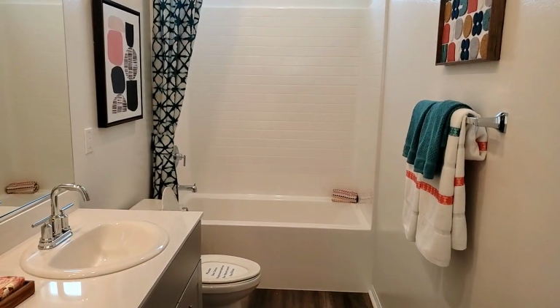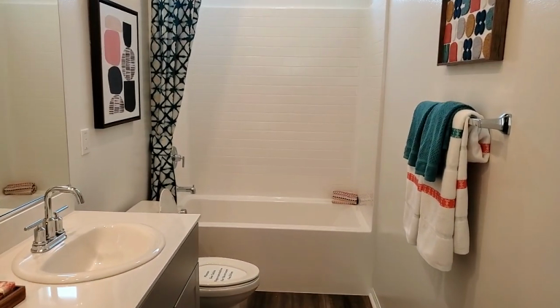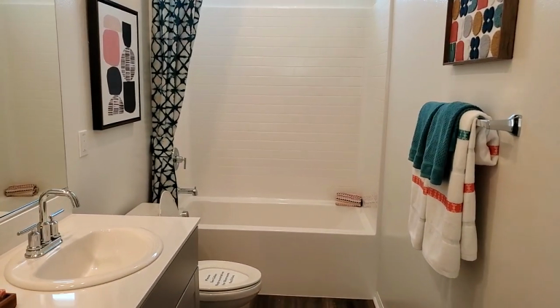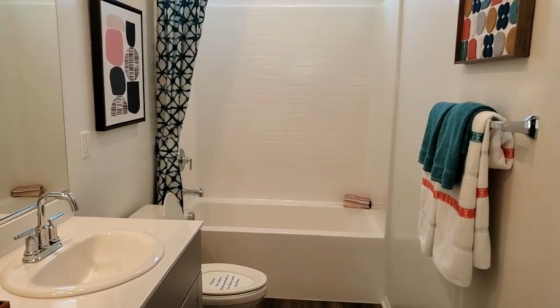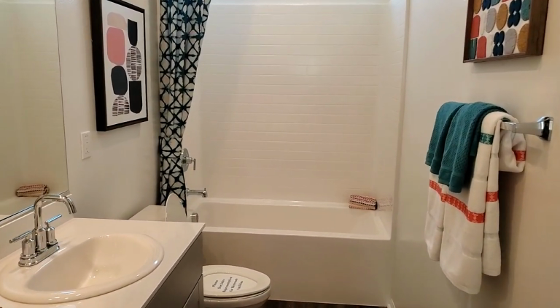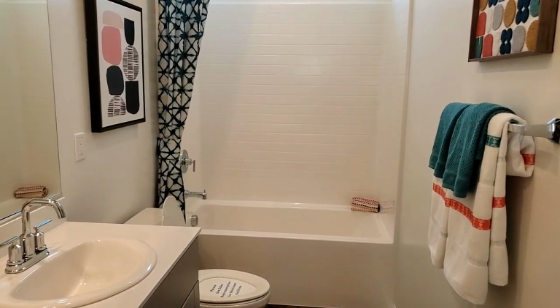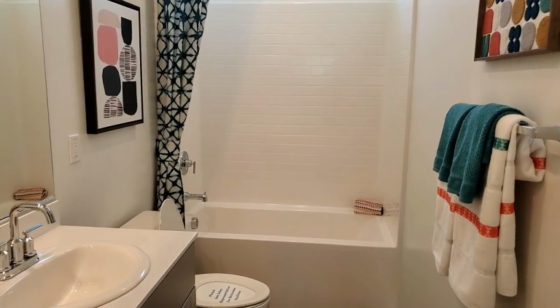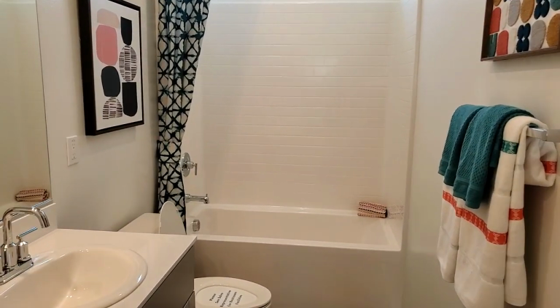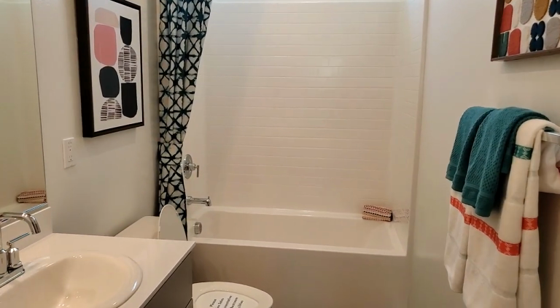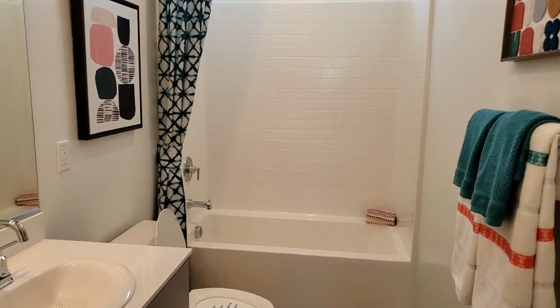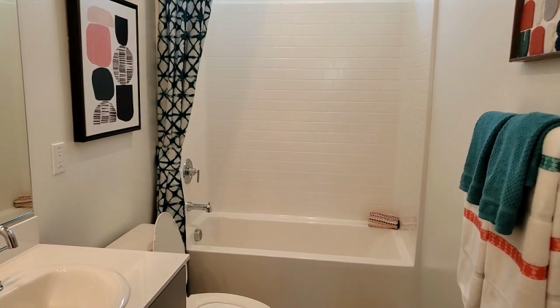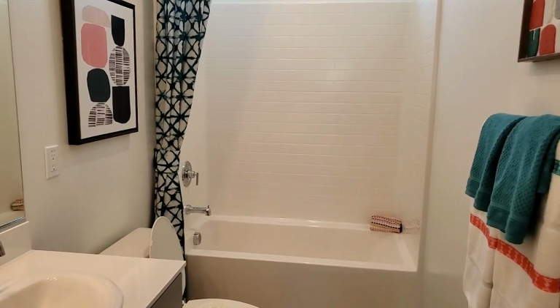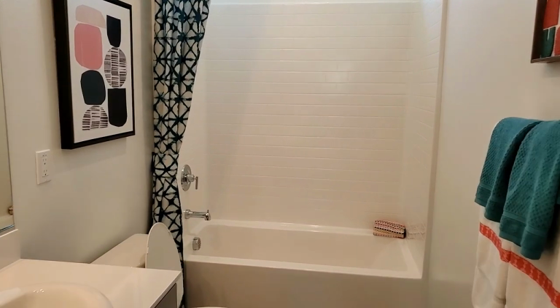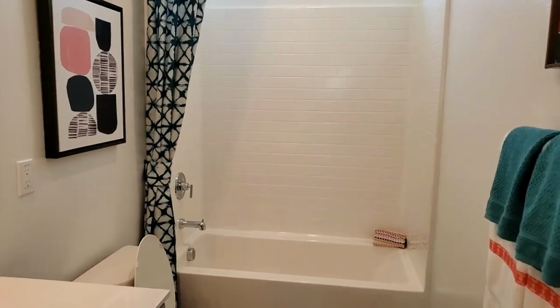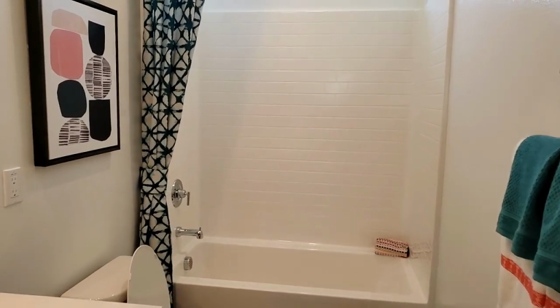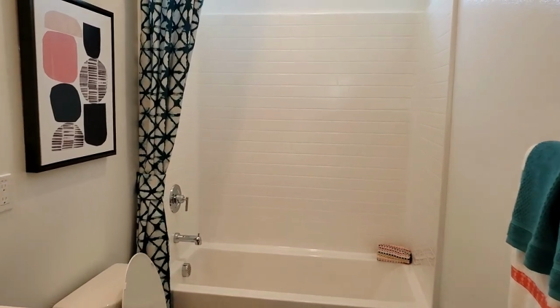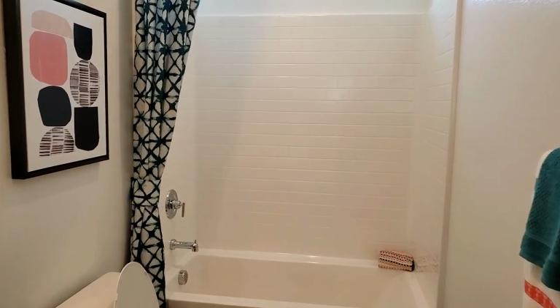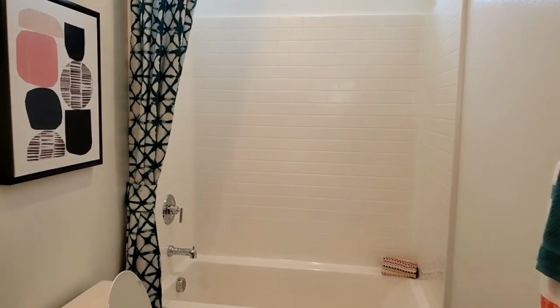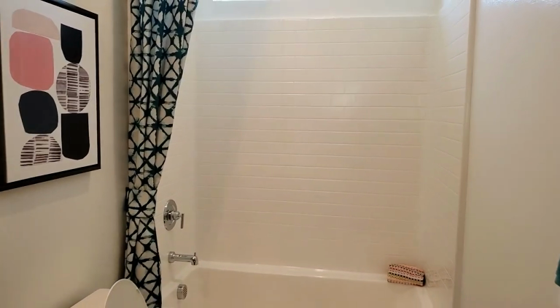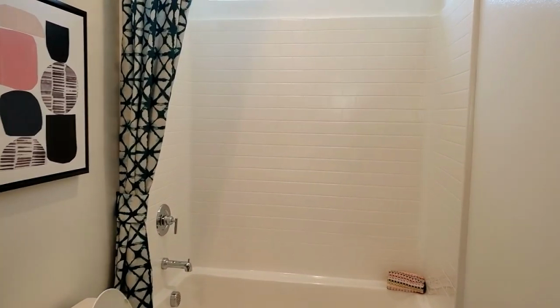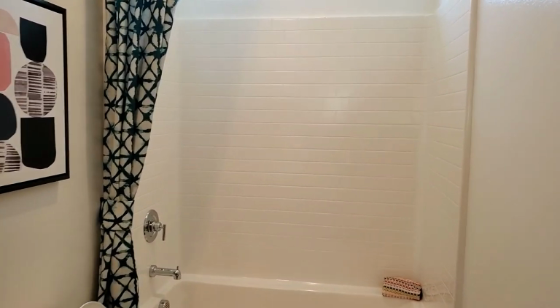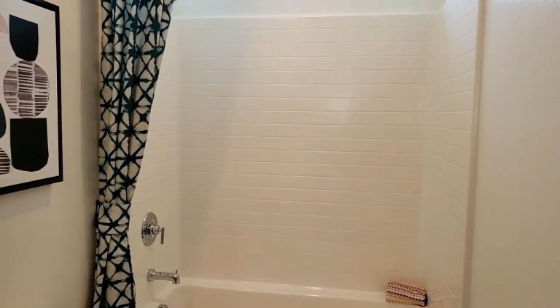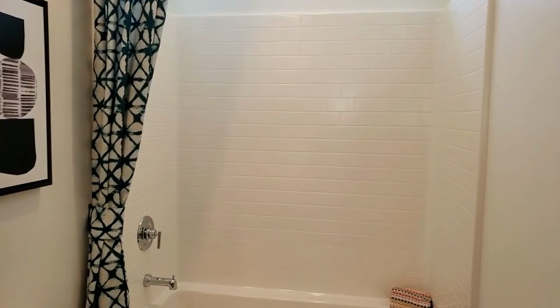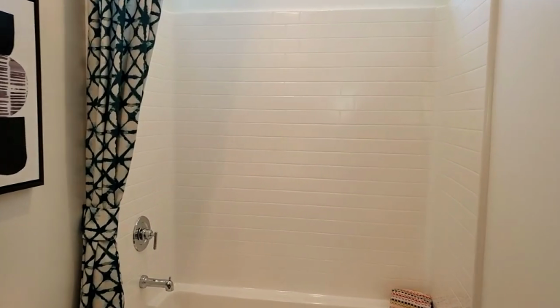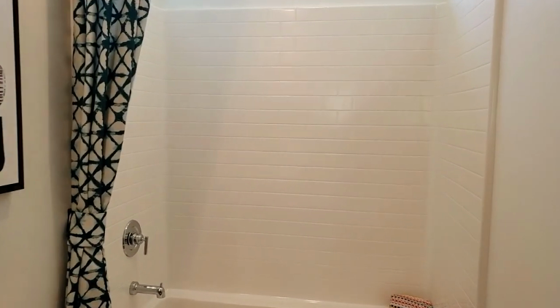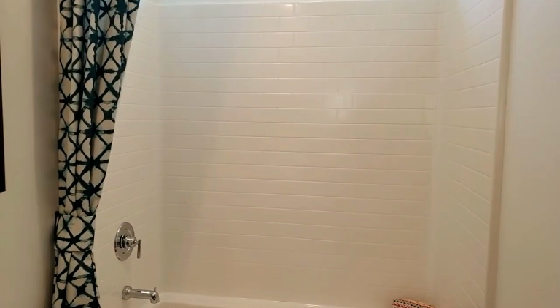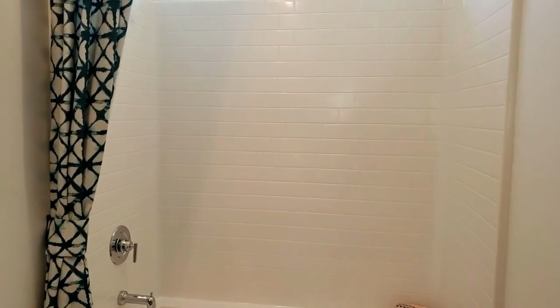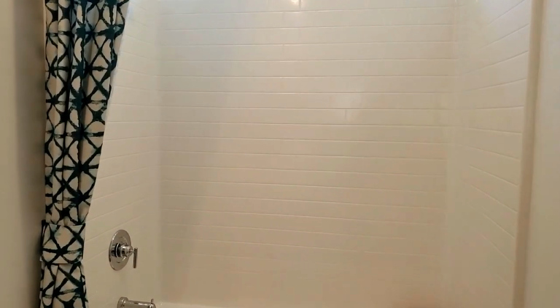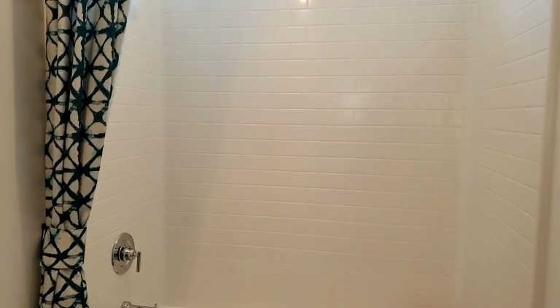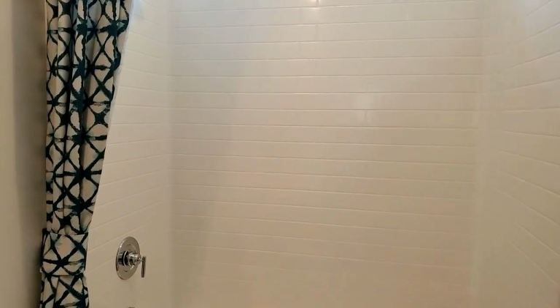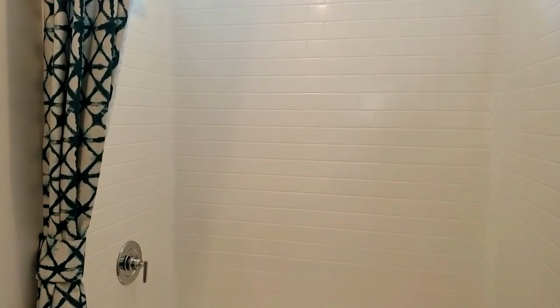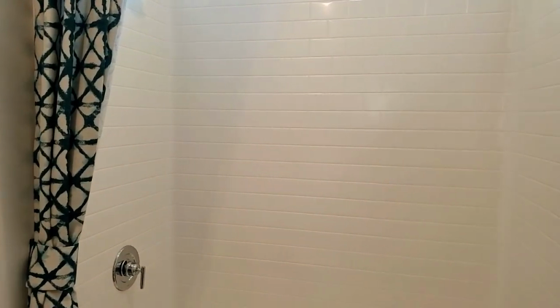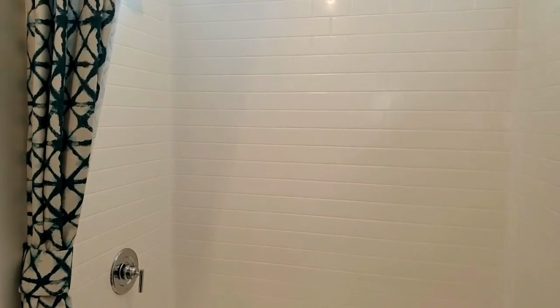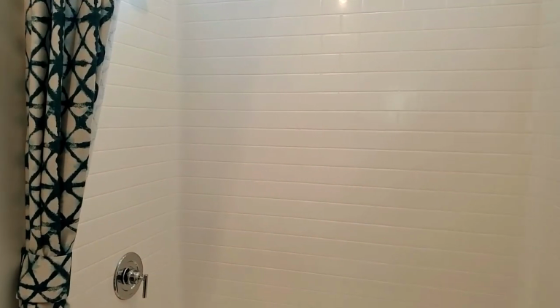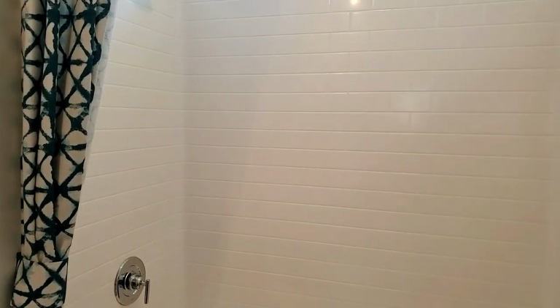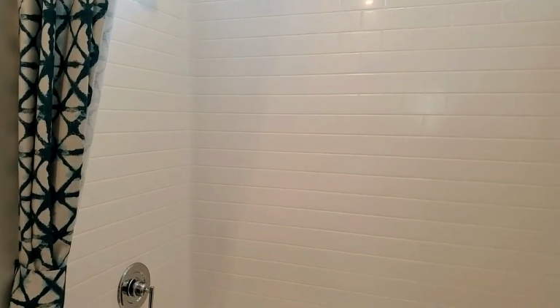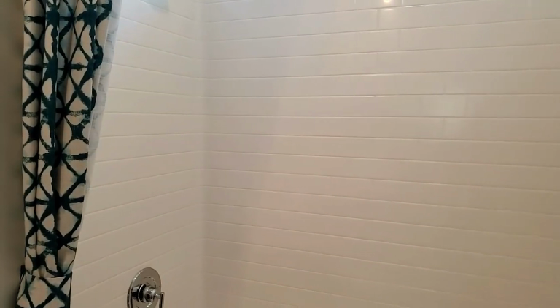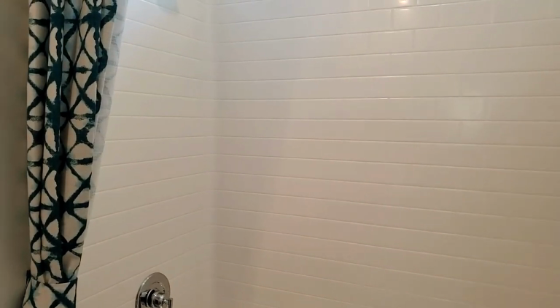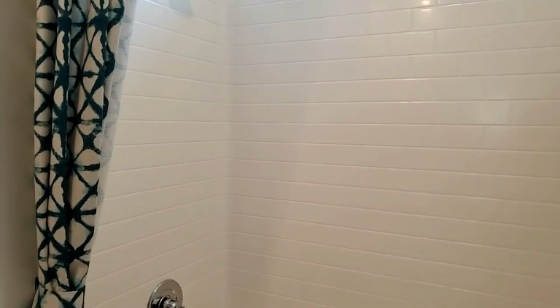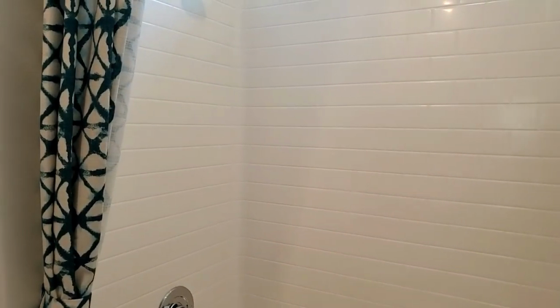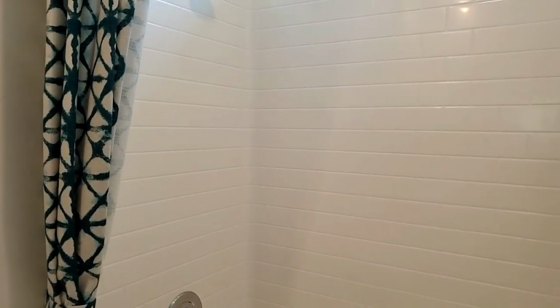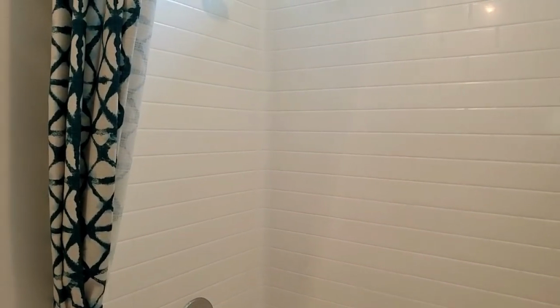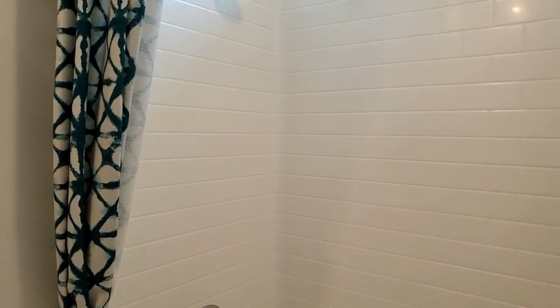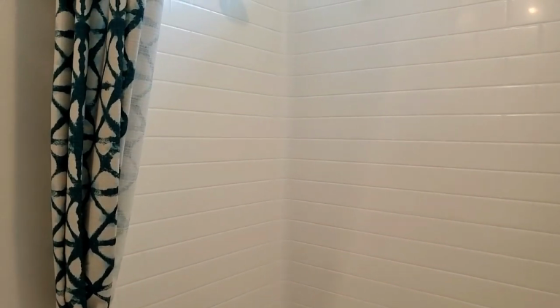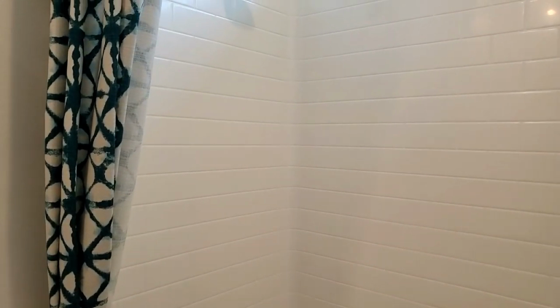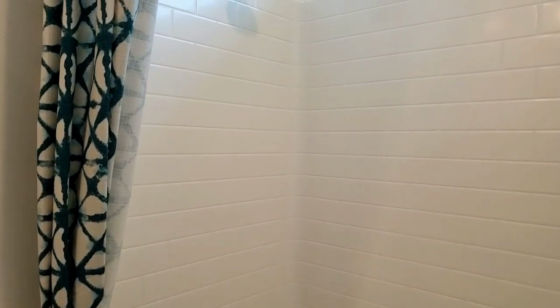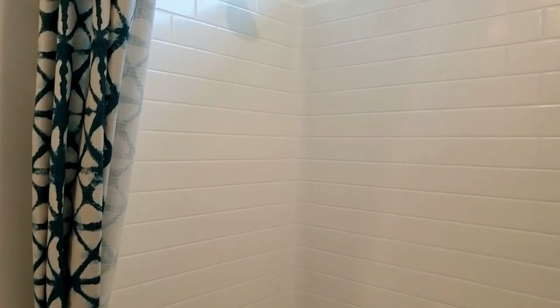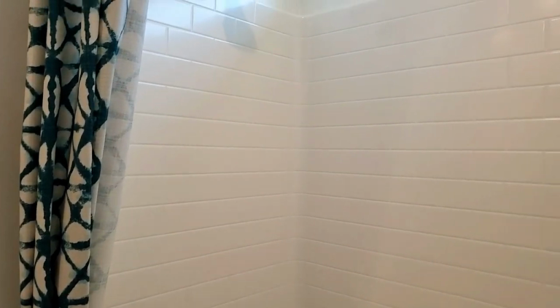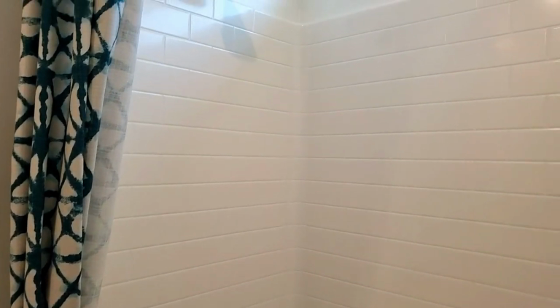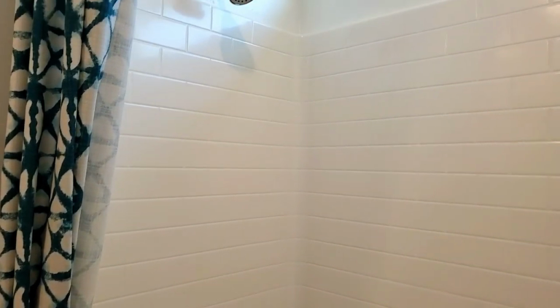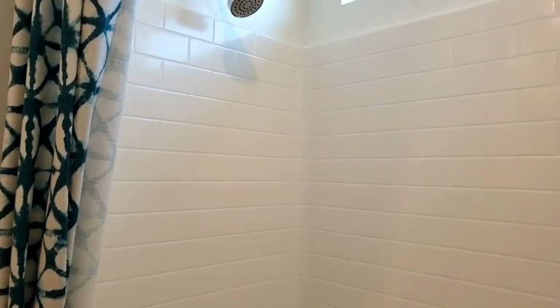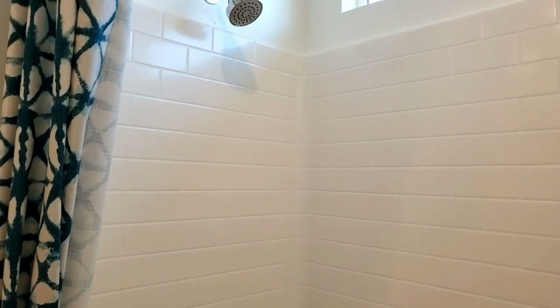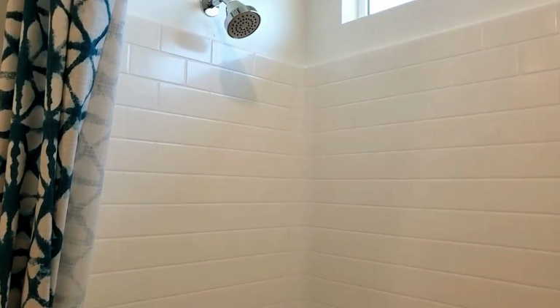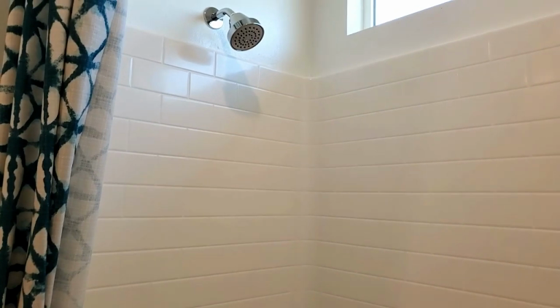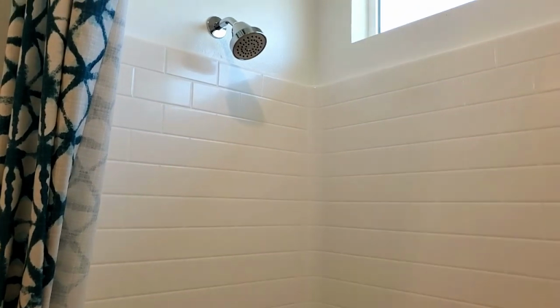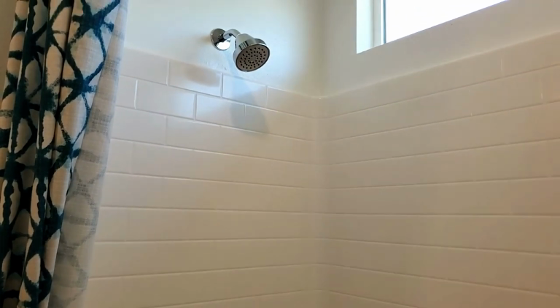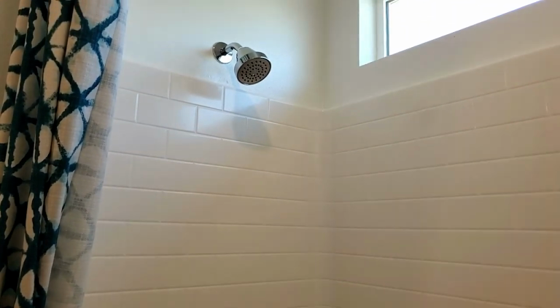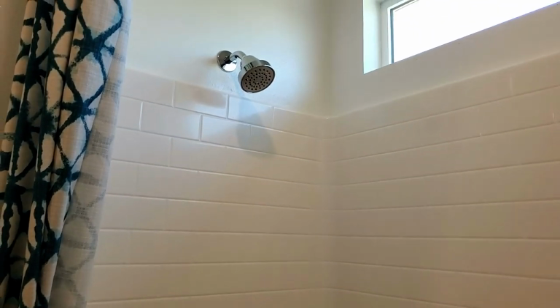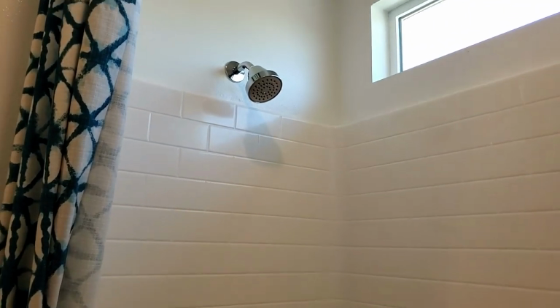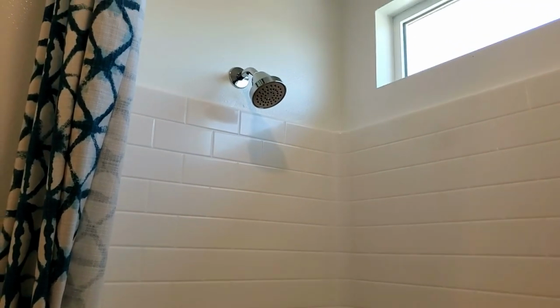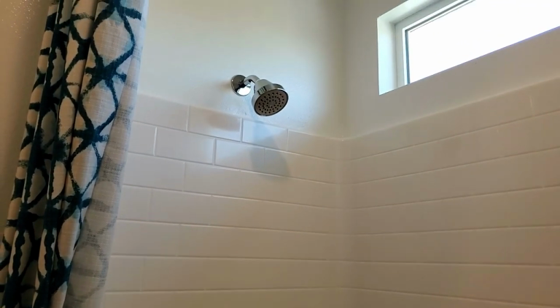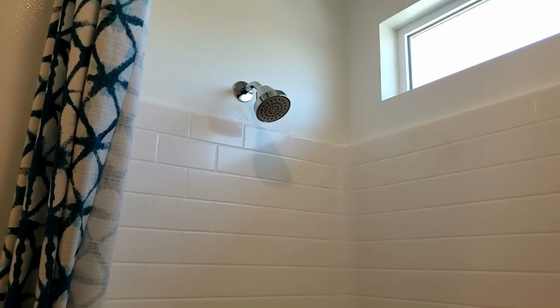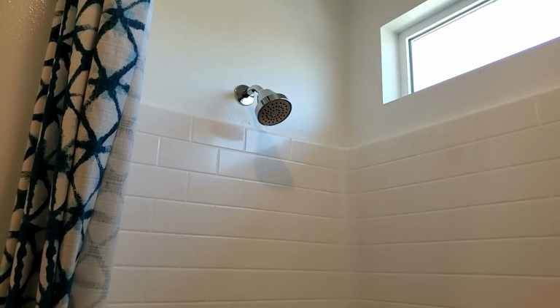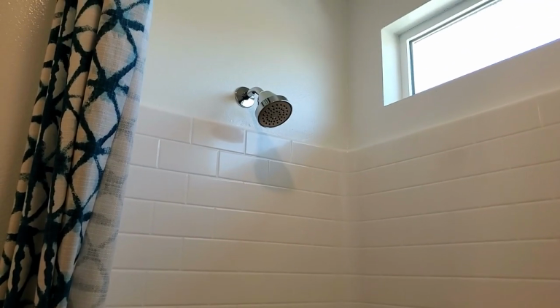You'll find the guest bathroom having dual sinks with chrome faucets, cabinets, a mirror, a toilet, a shower, and a shower in the bathtub.